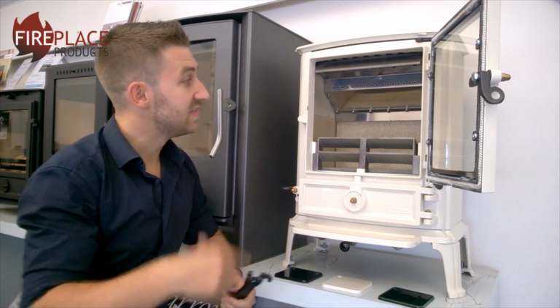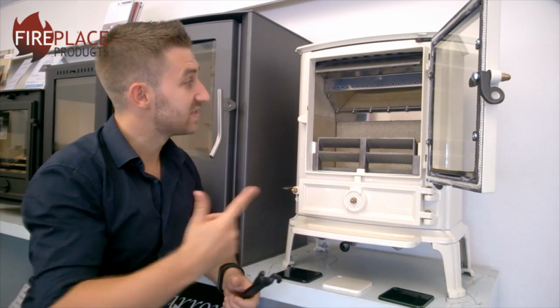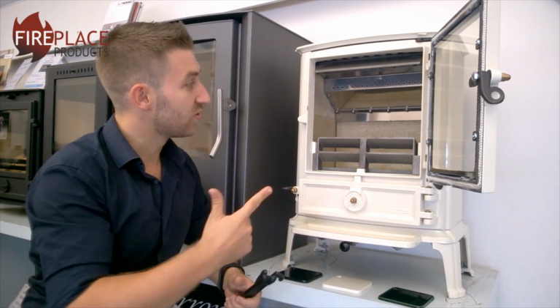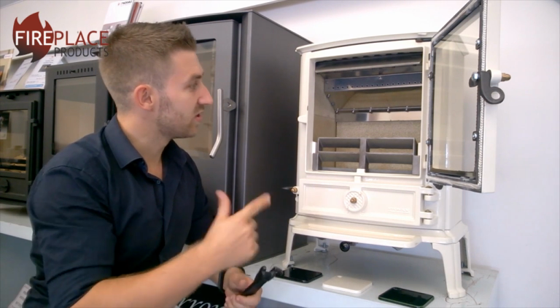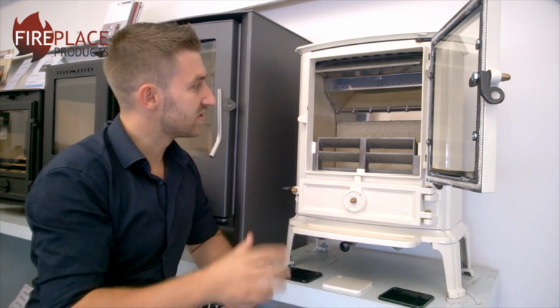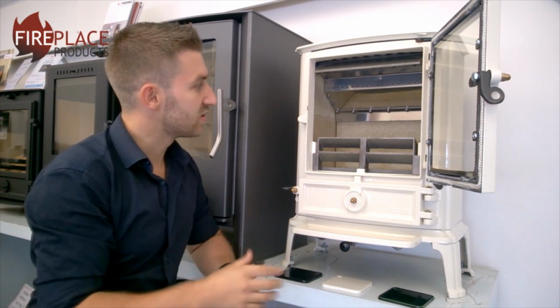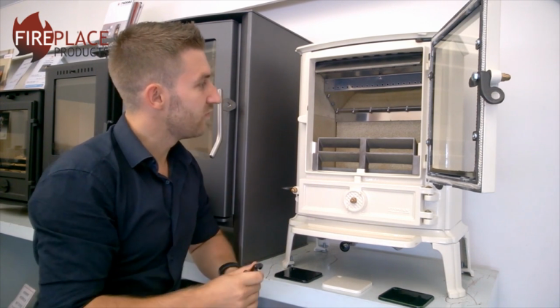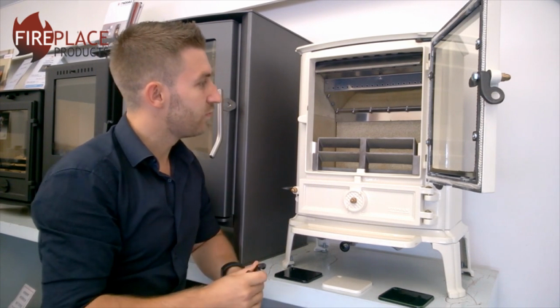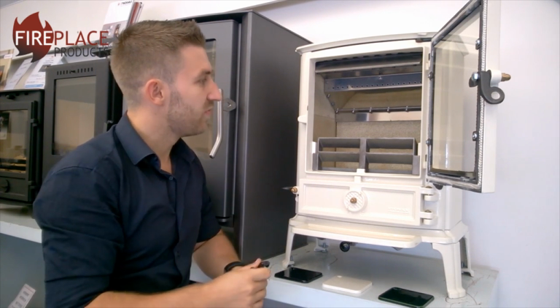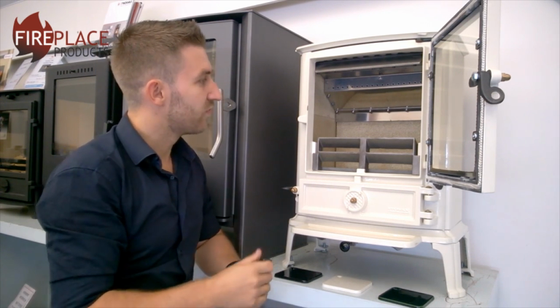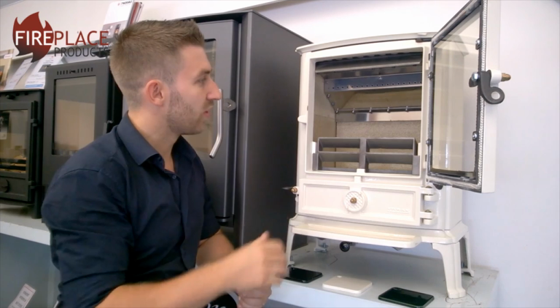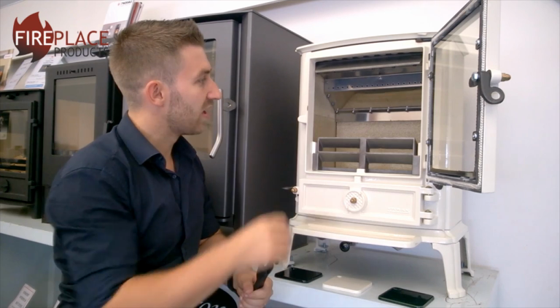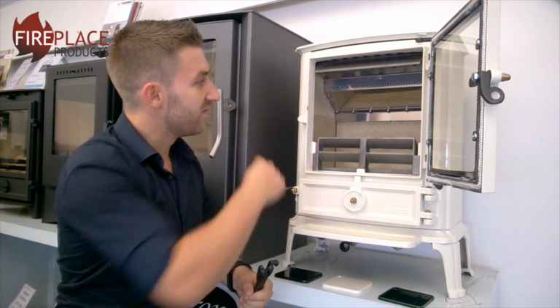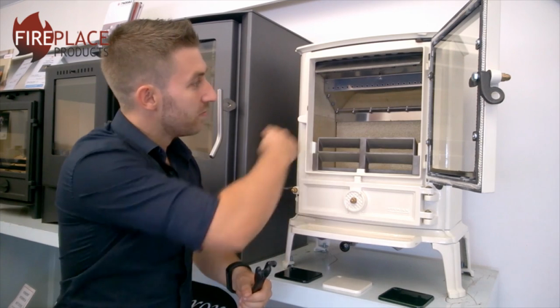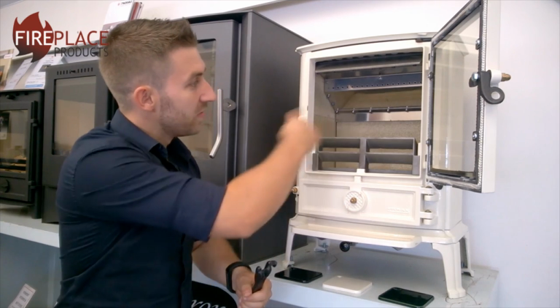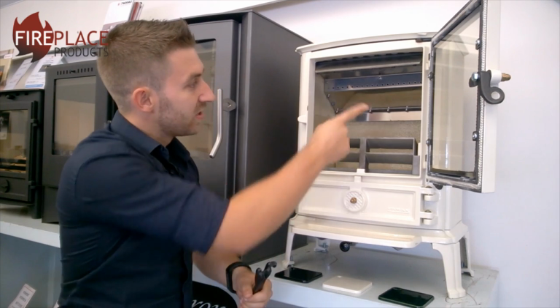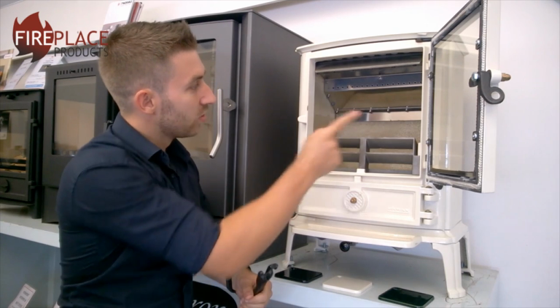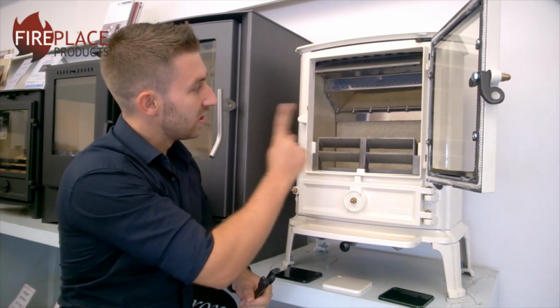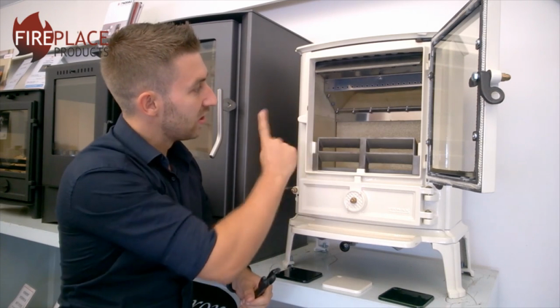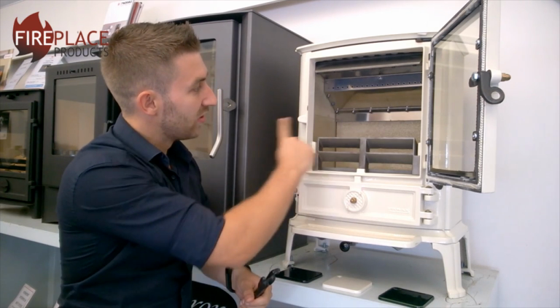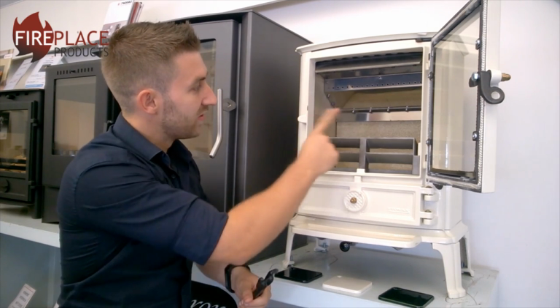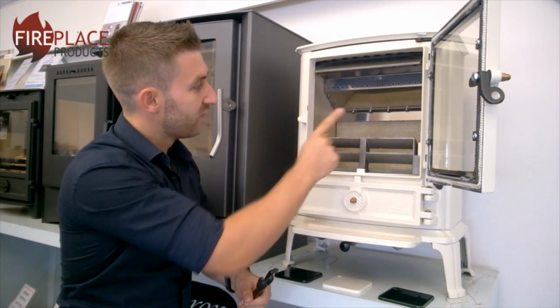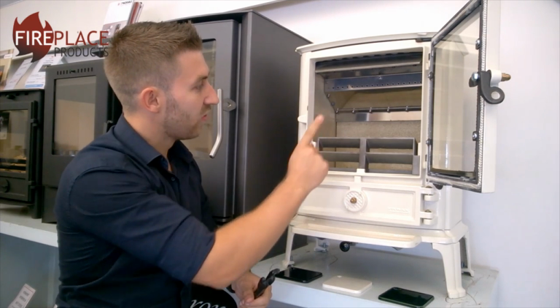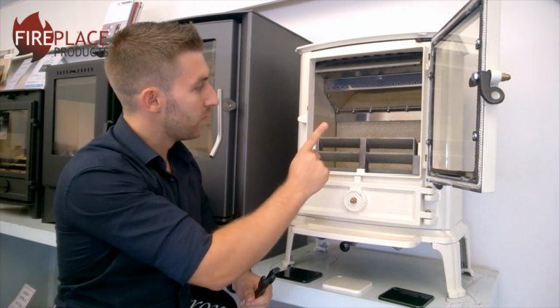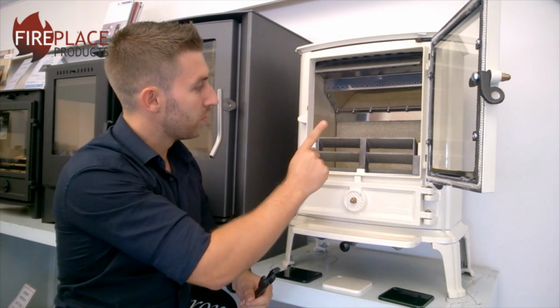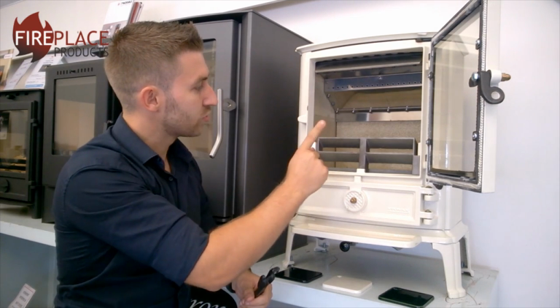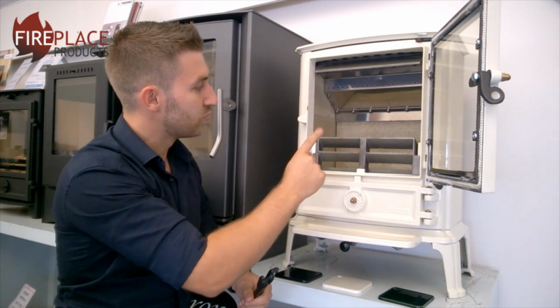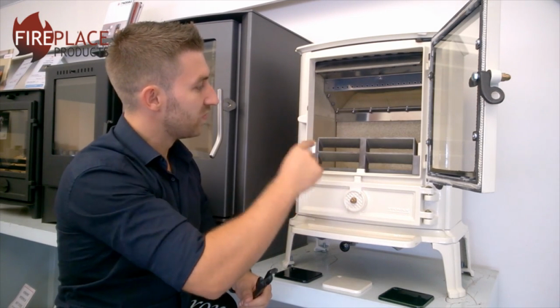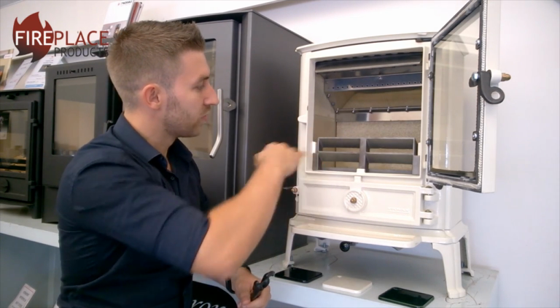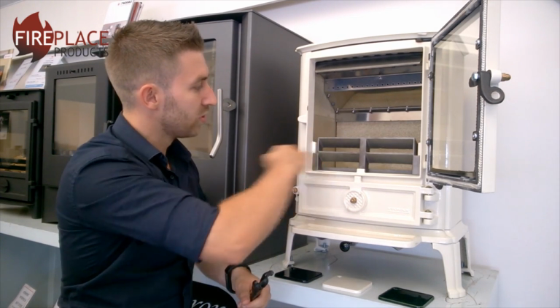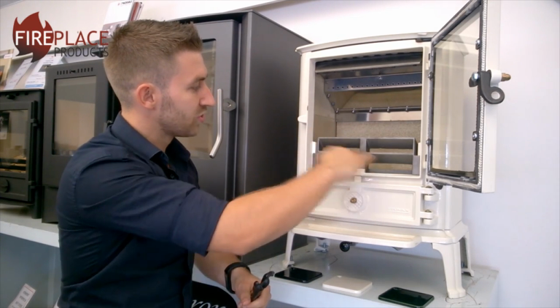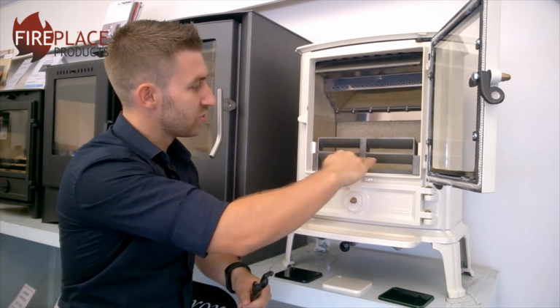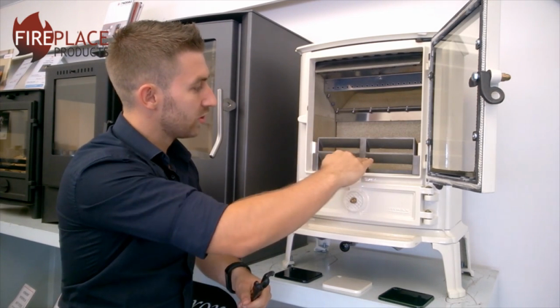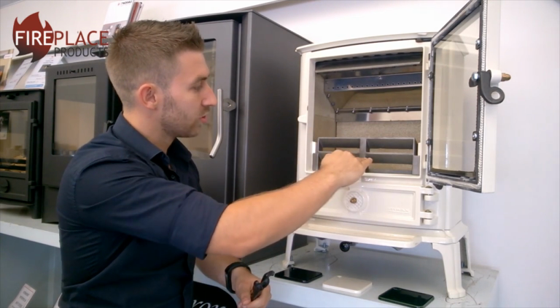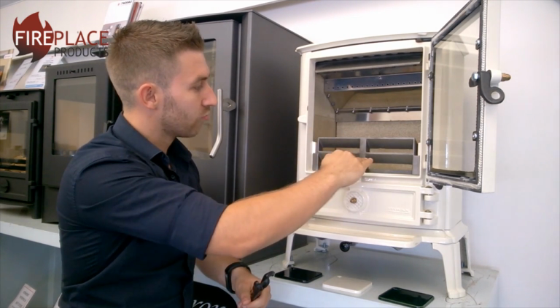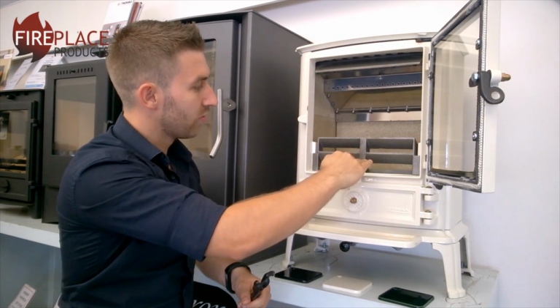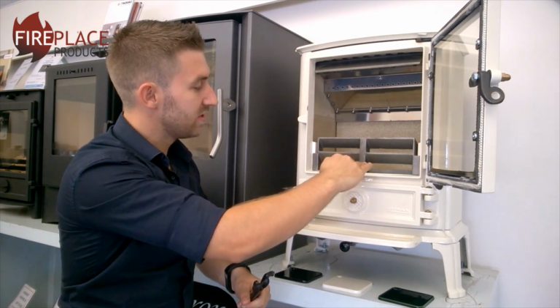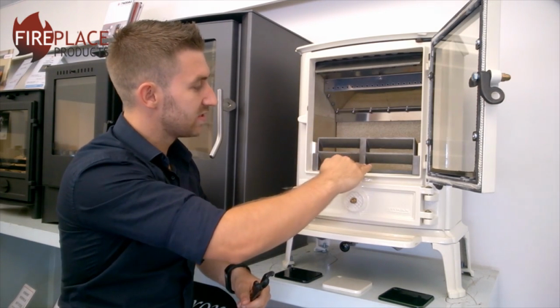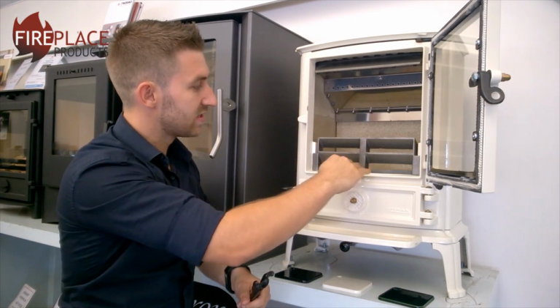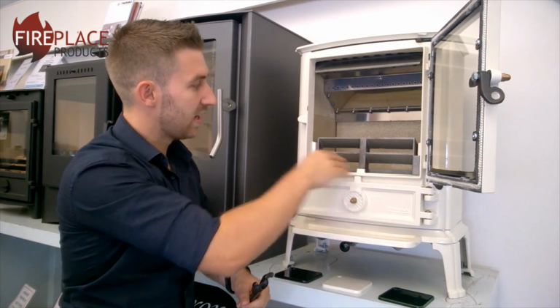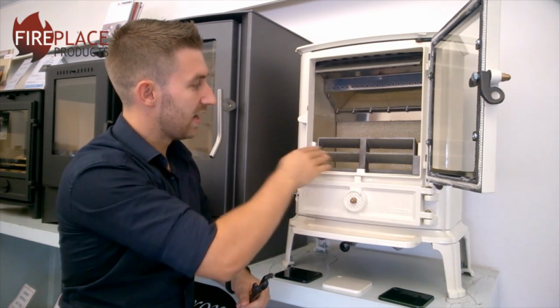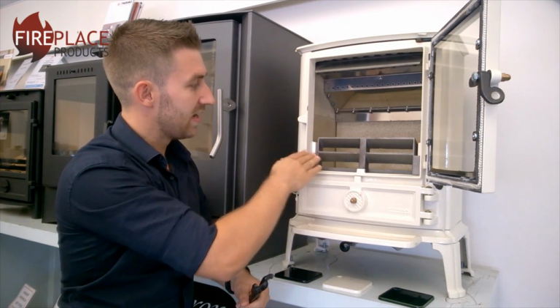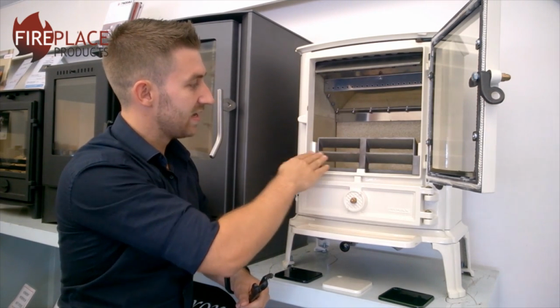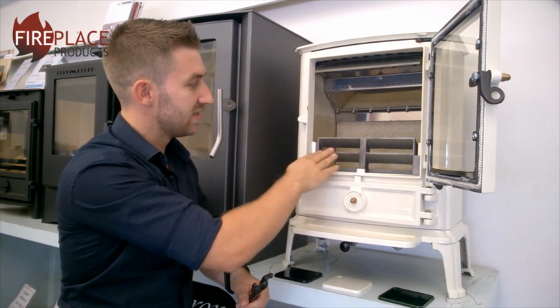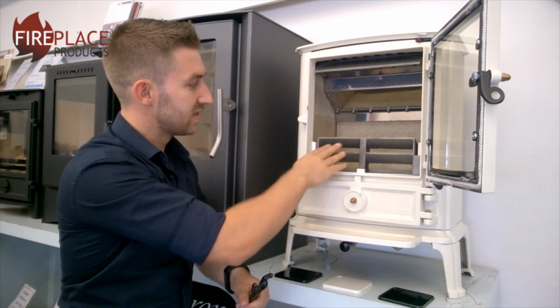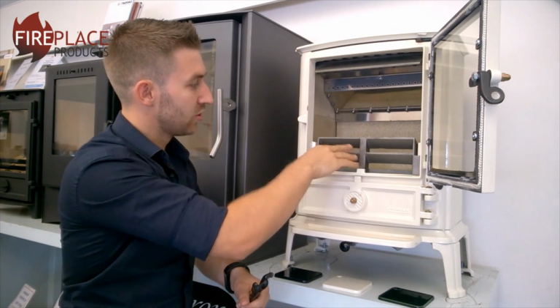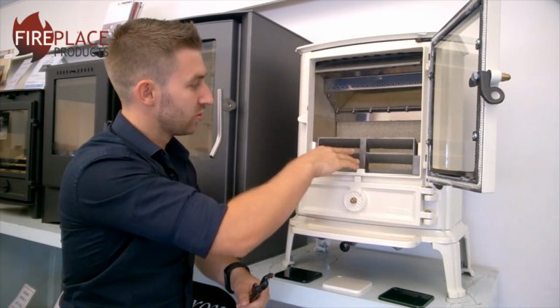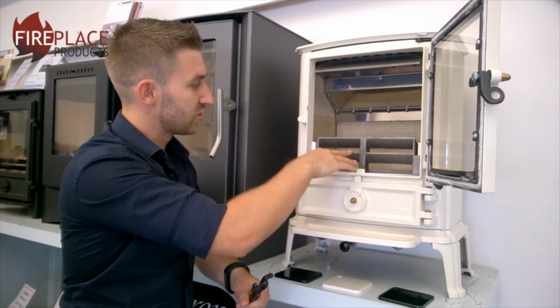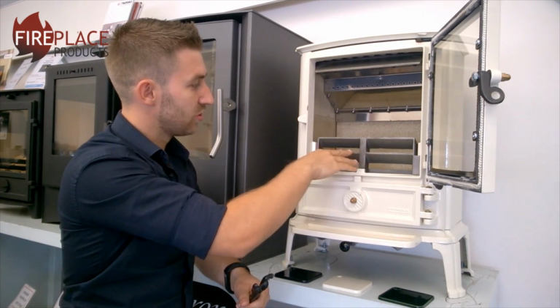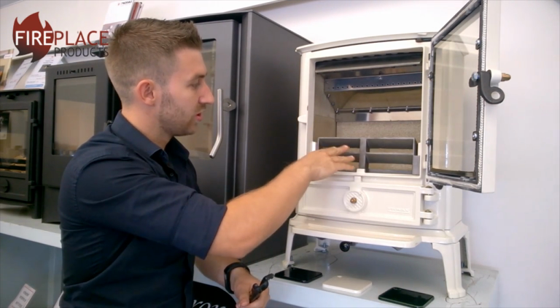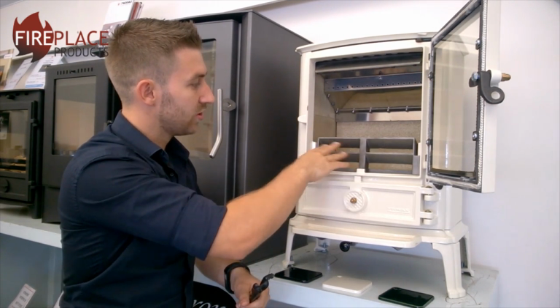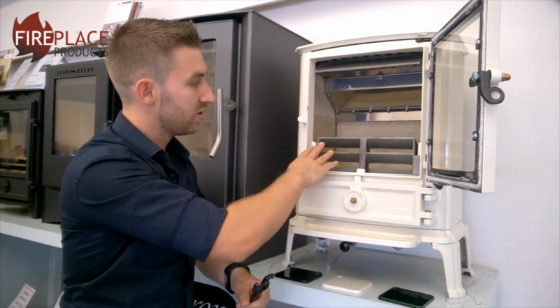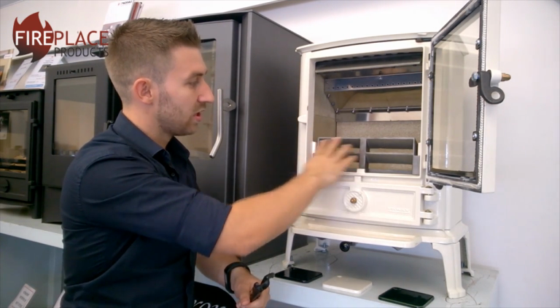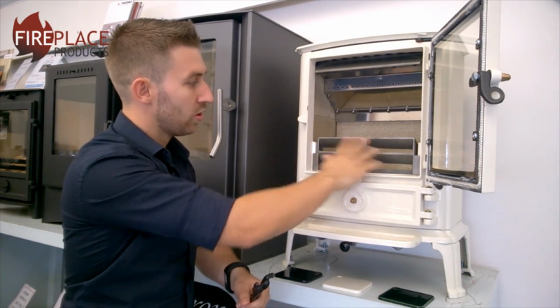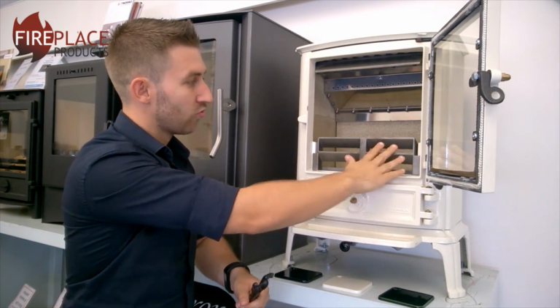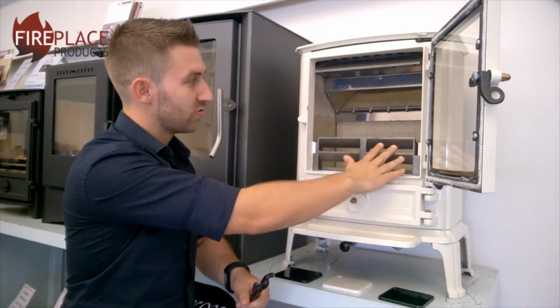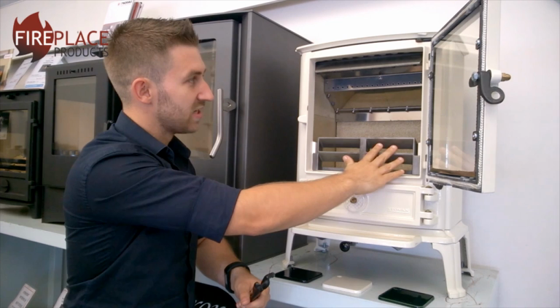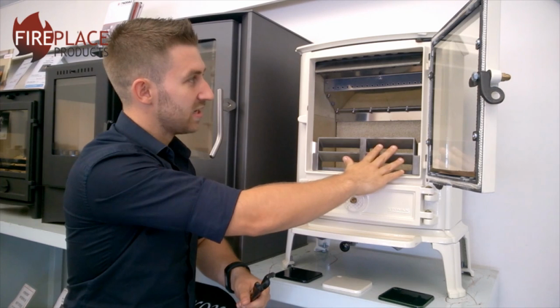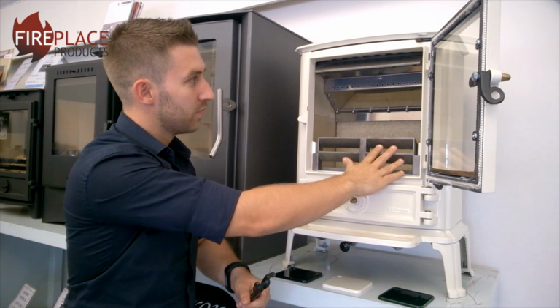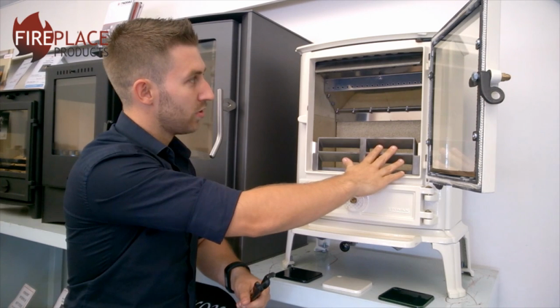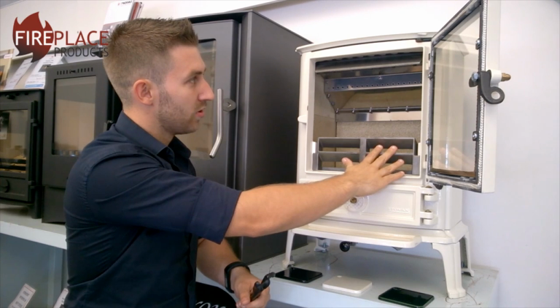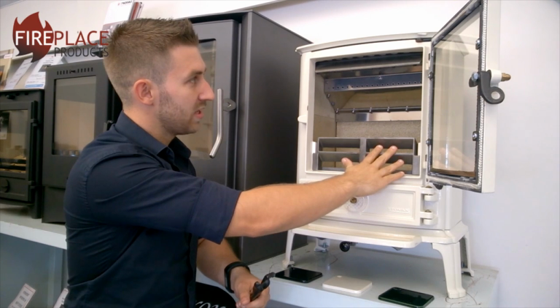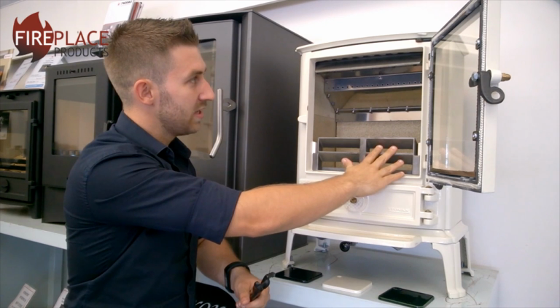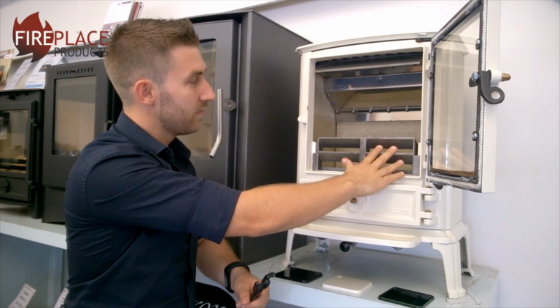Inside the stove we've got a vermiculite-lined firebox with a cast iron grate and a cast iron log retaining bar.